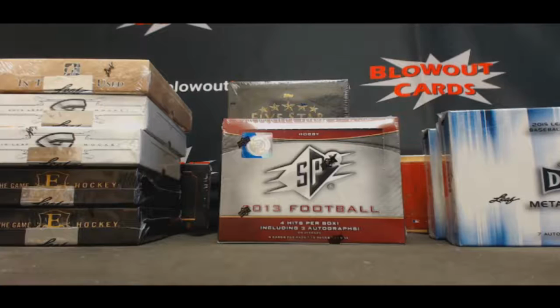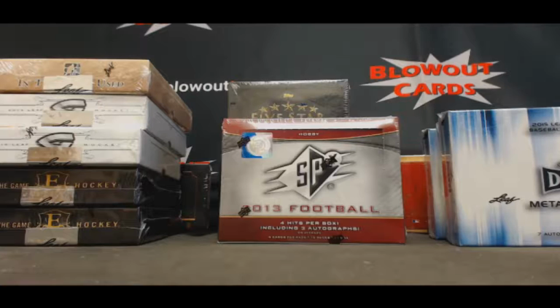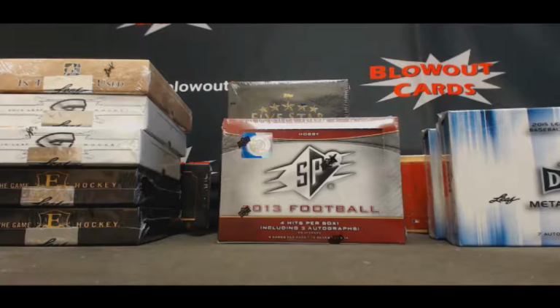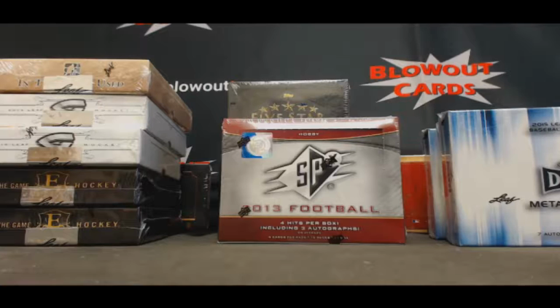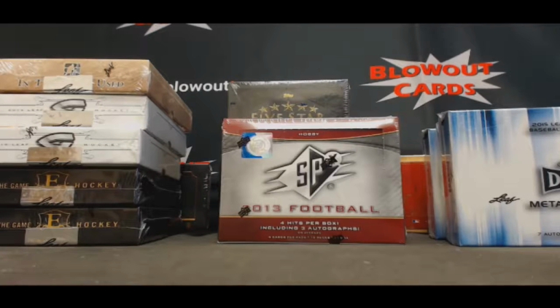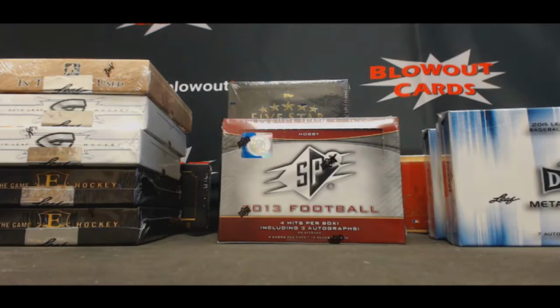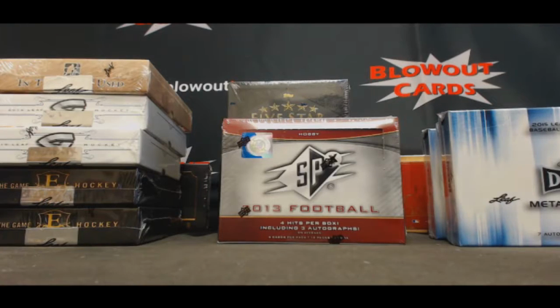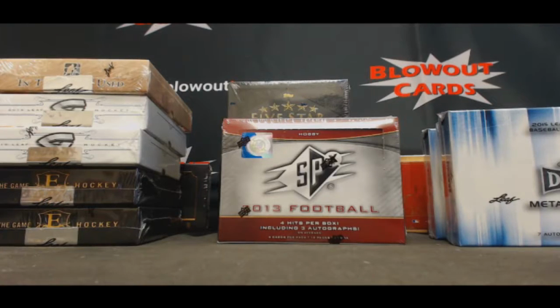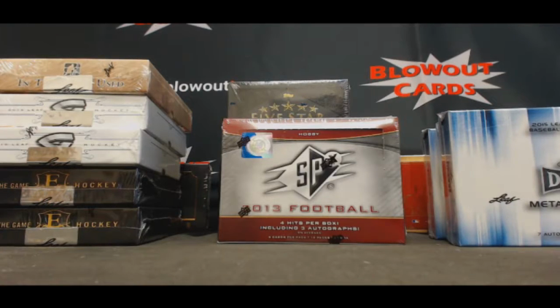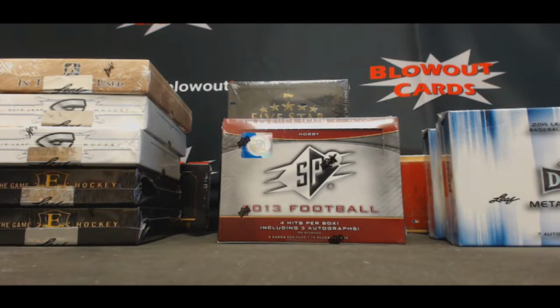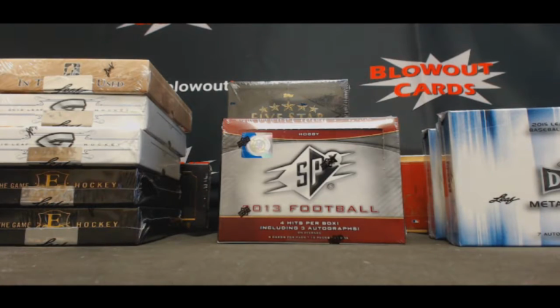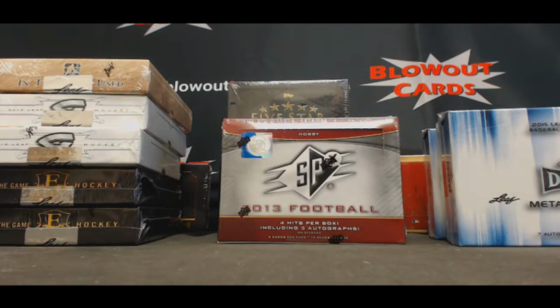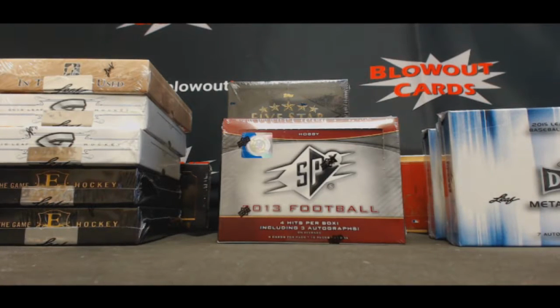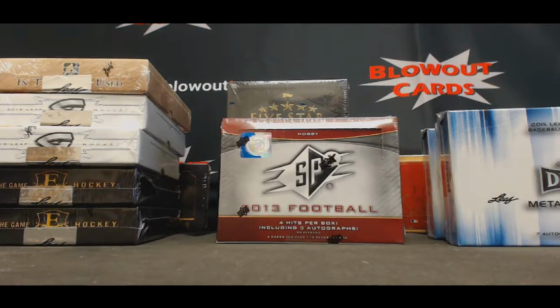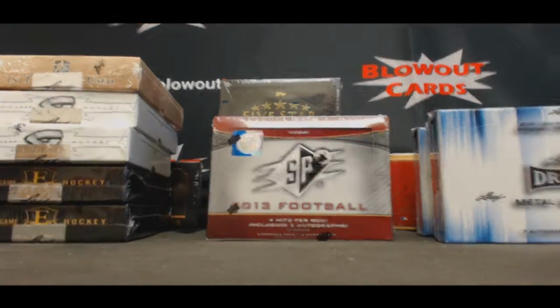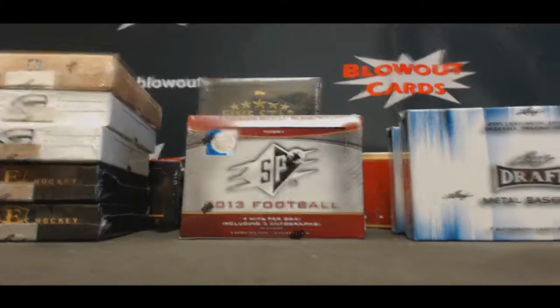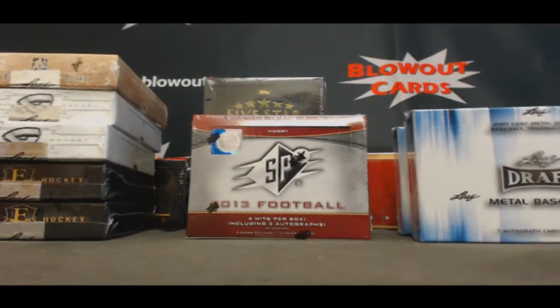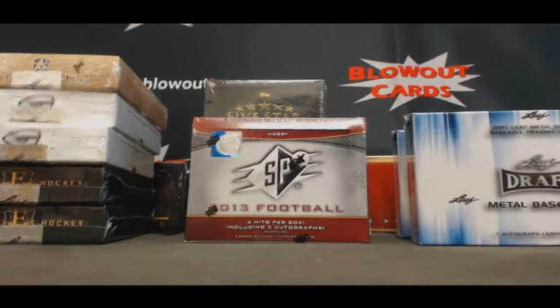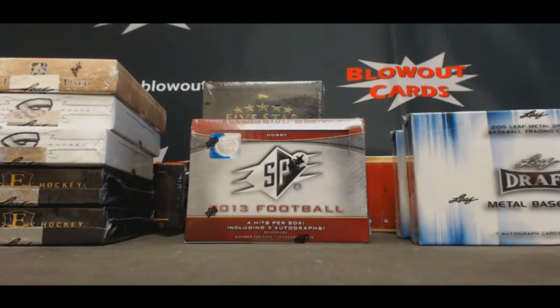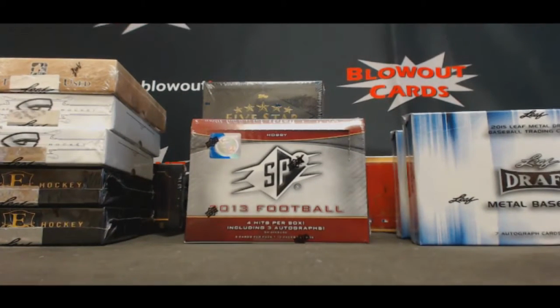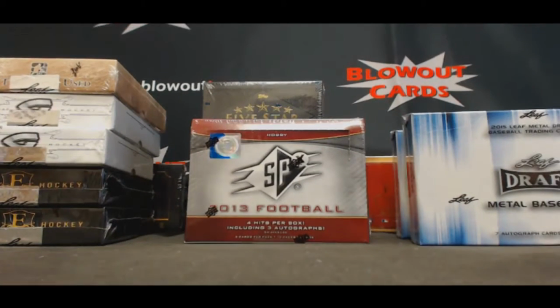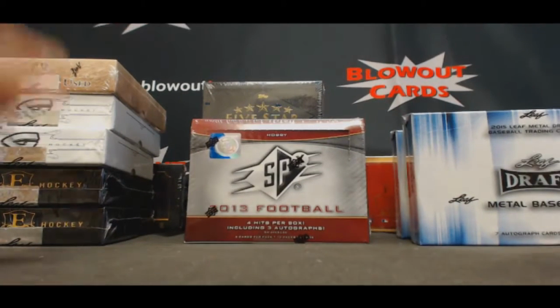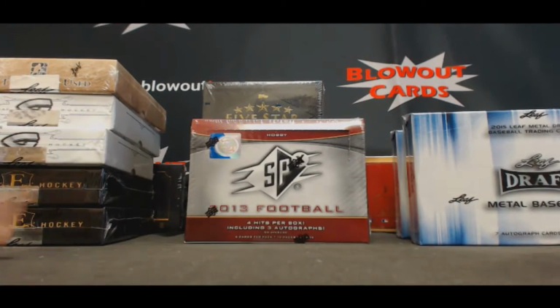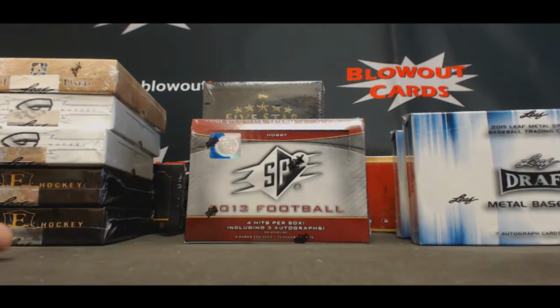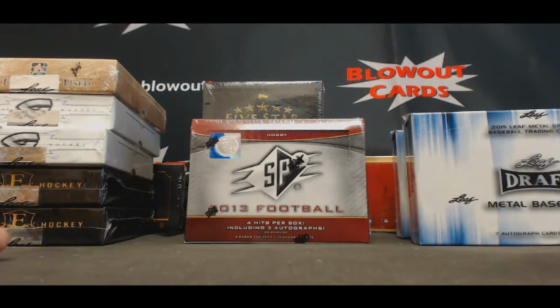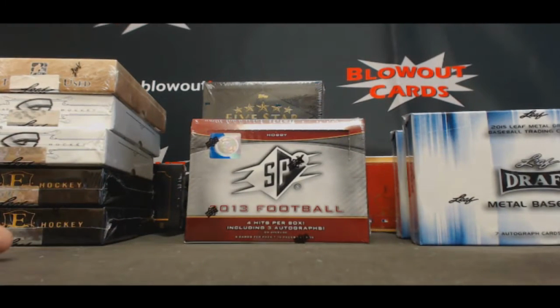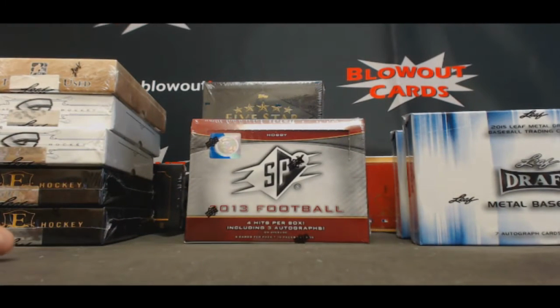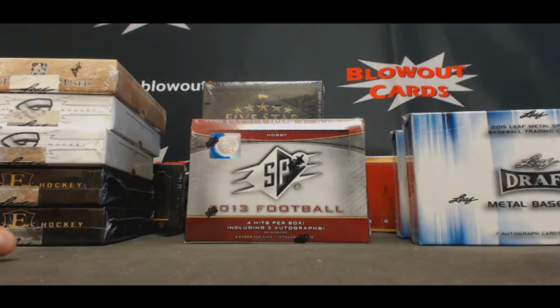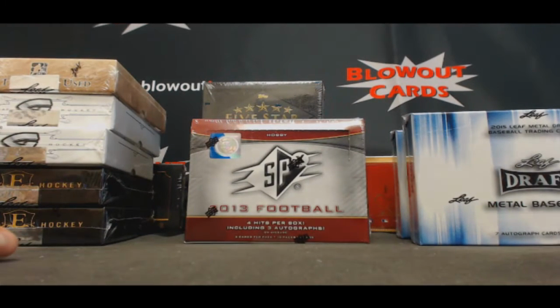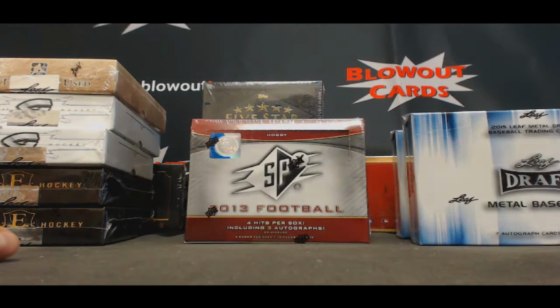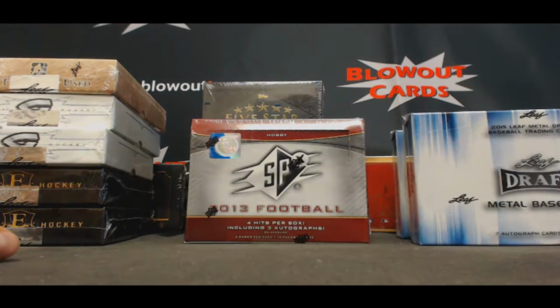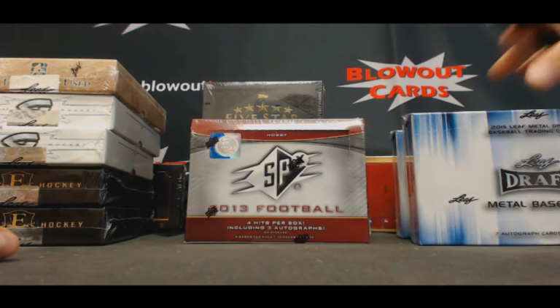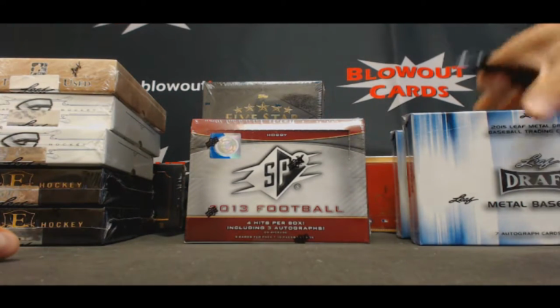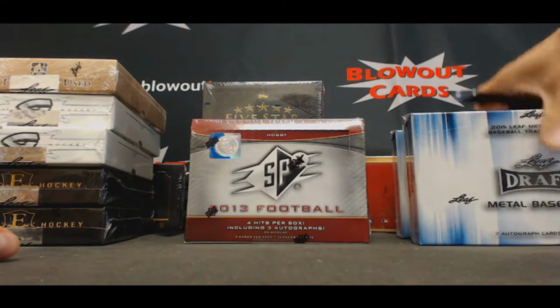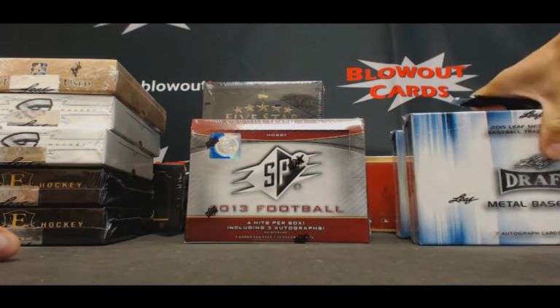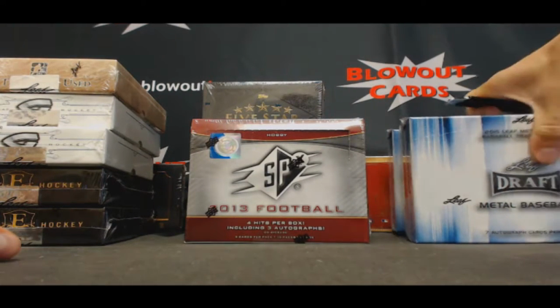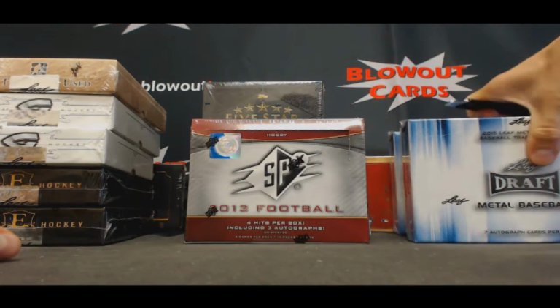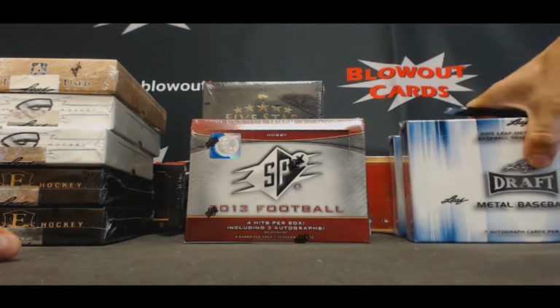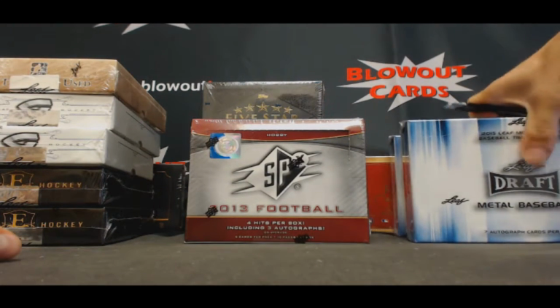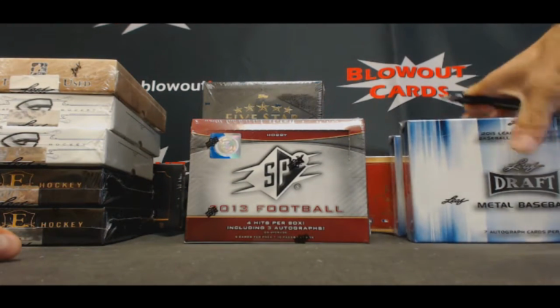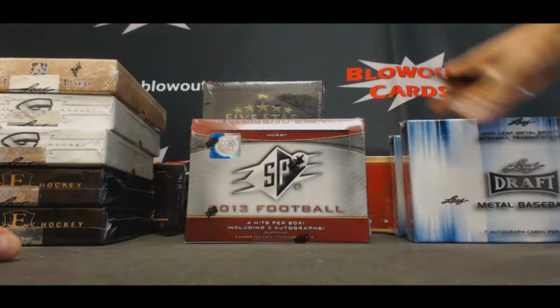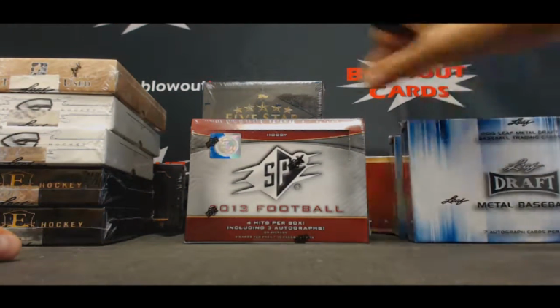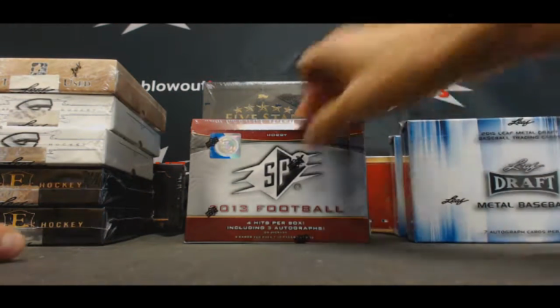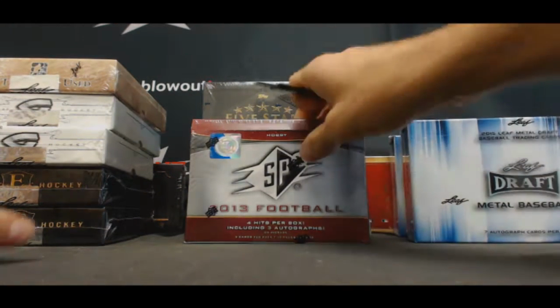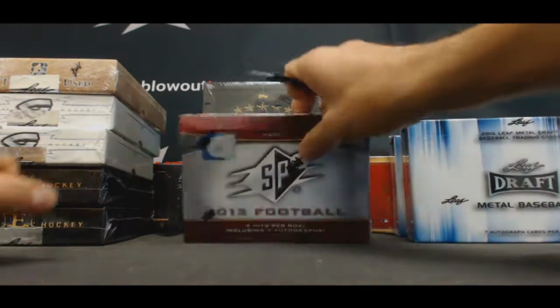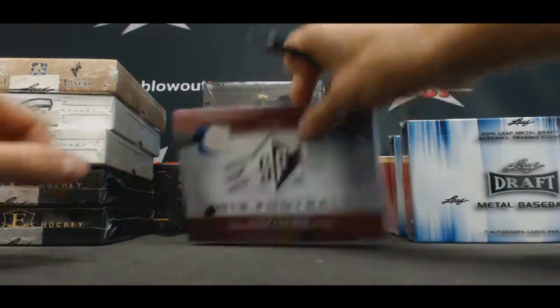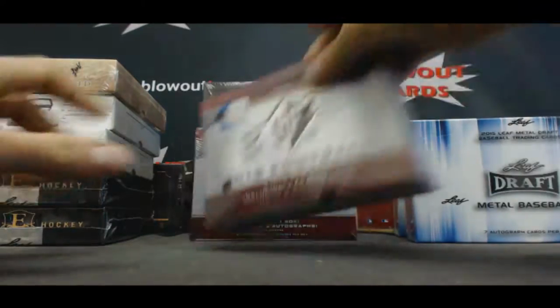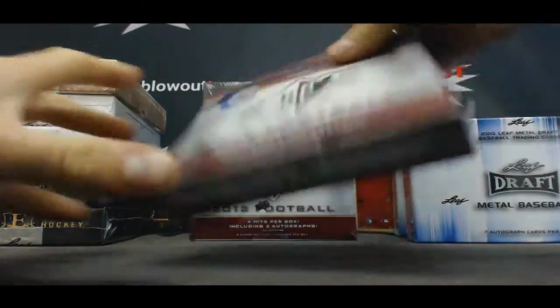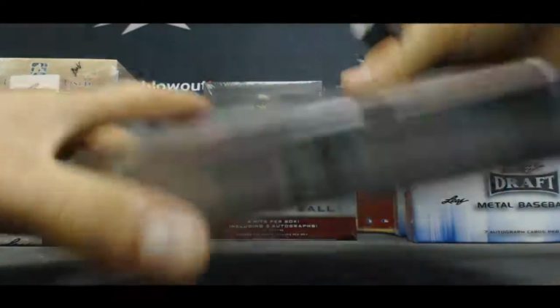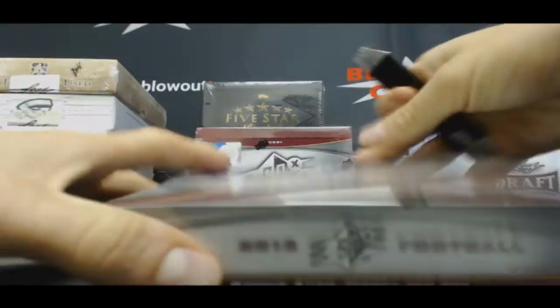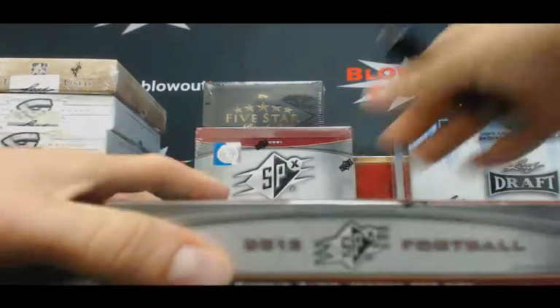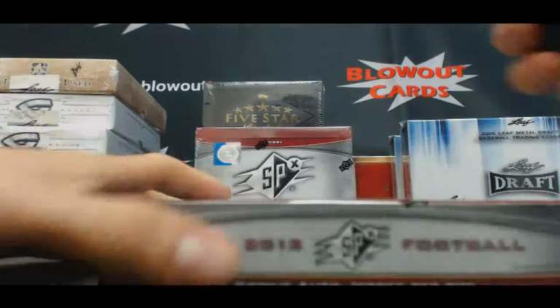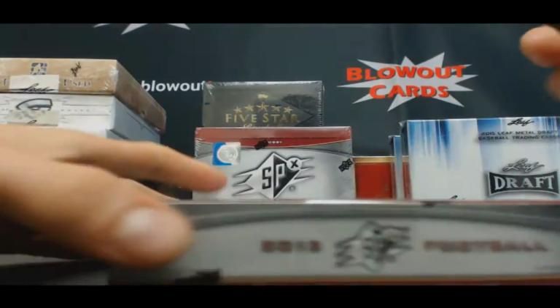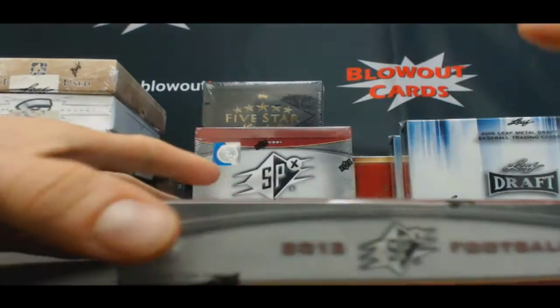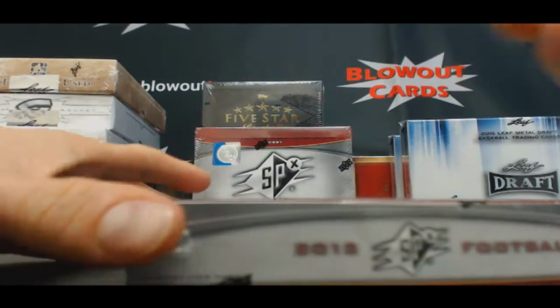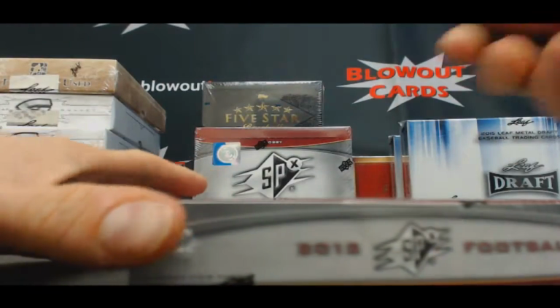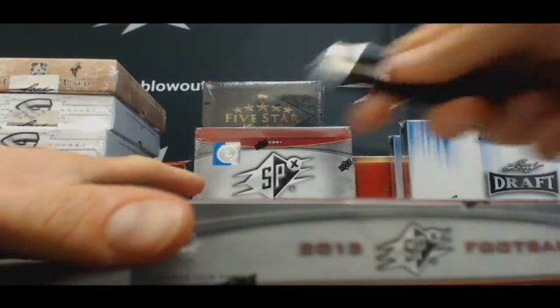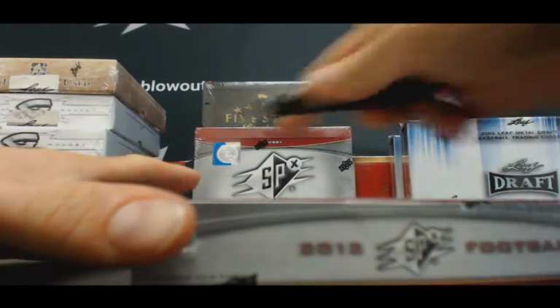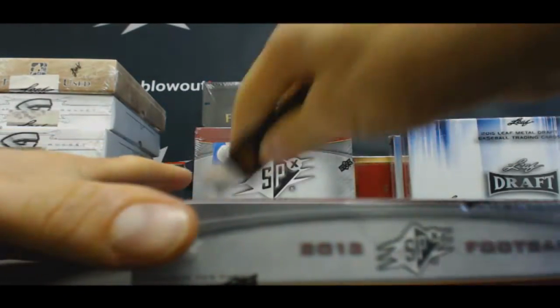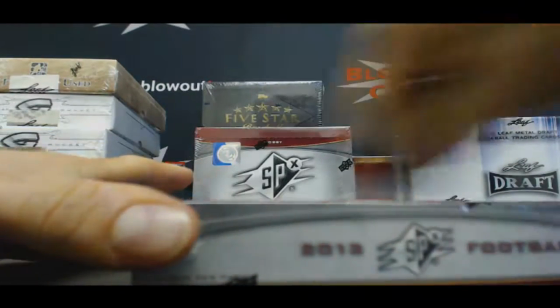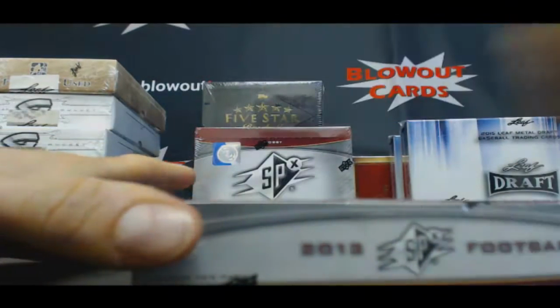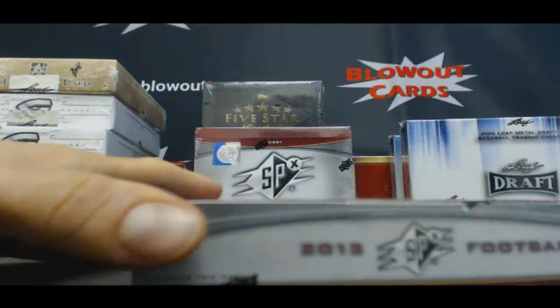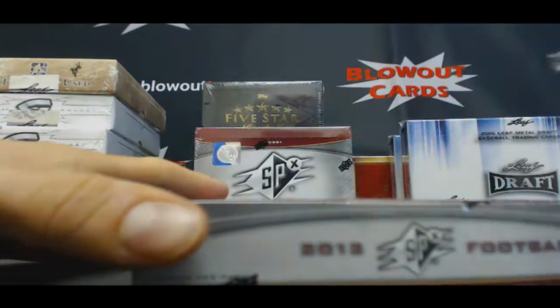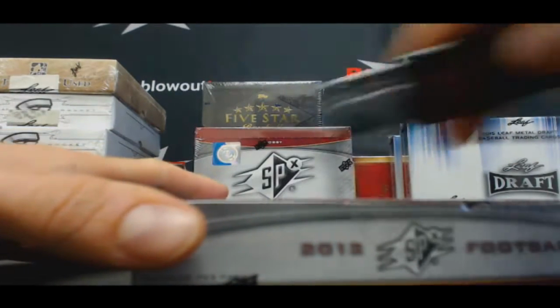Alright guys, we've got Jamie here, two boxes of 2013 SPX football. Appreciate the order, good luck.